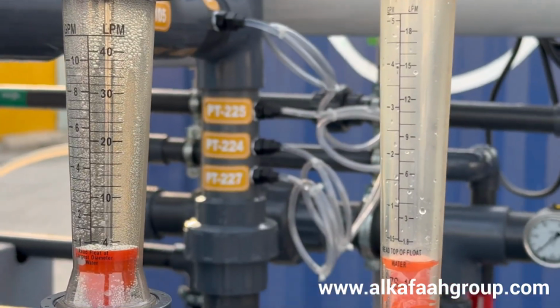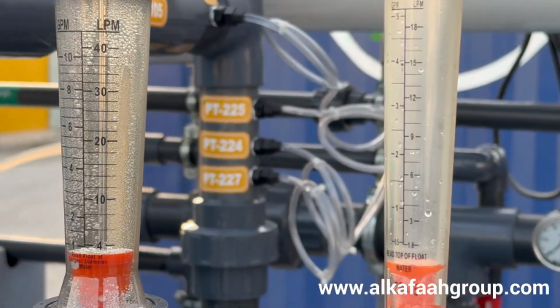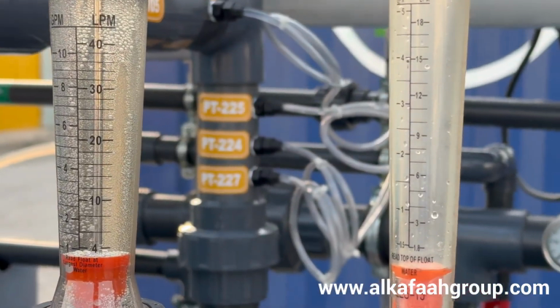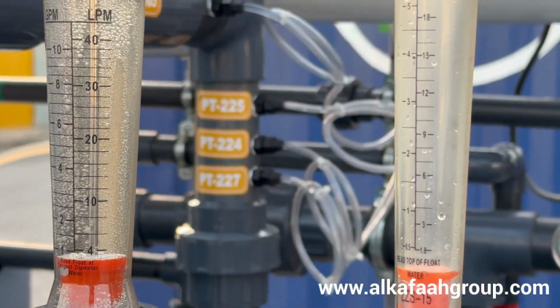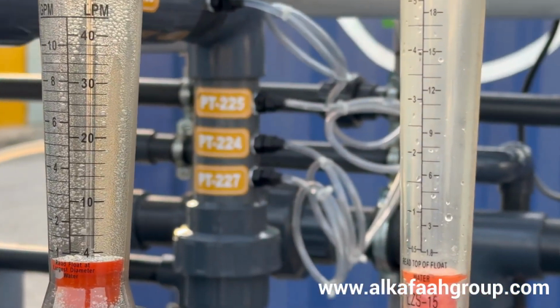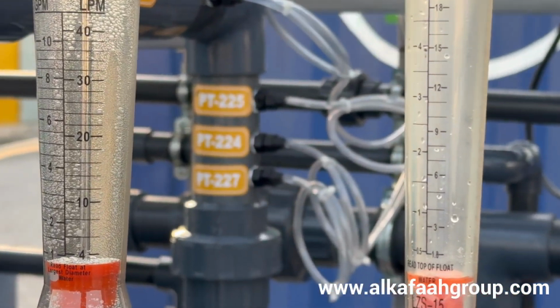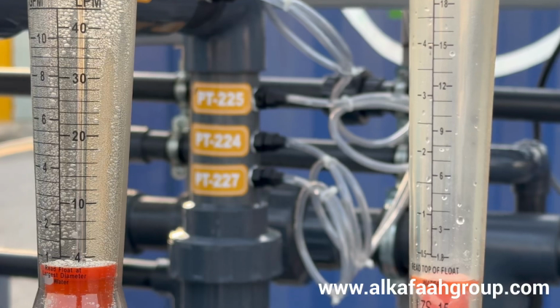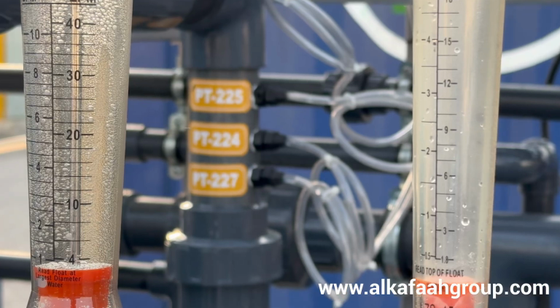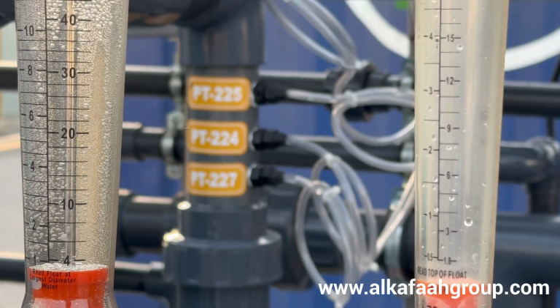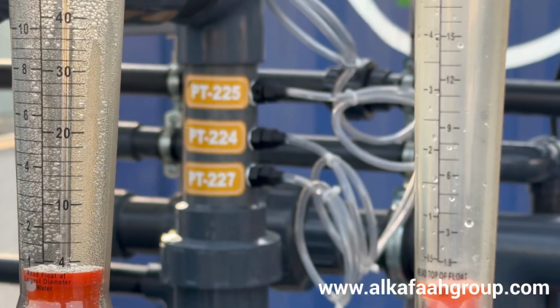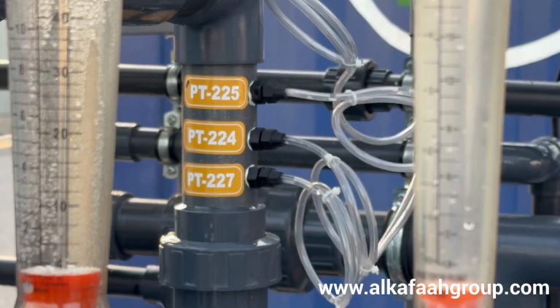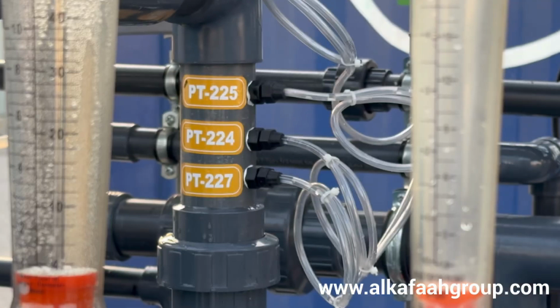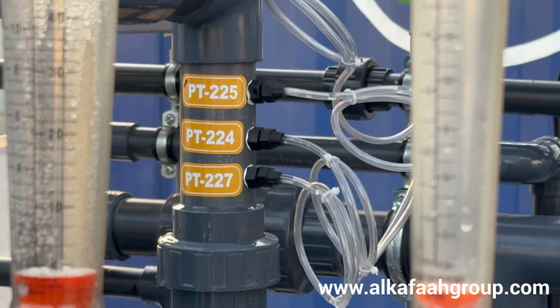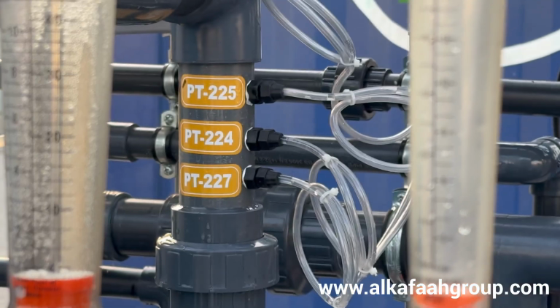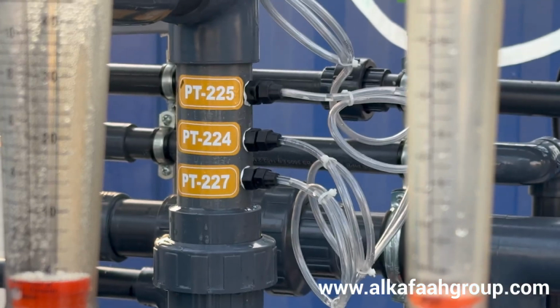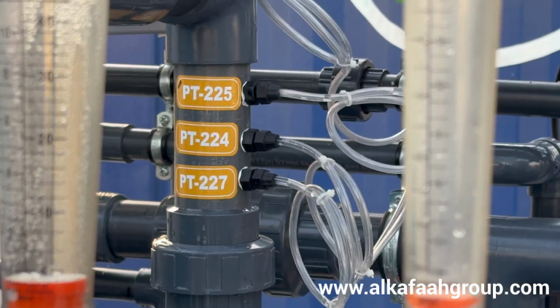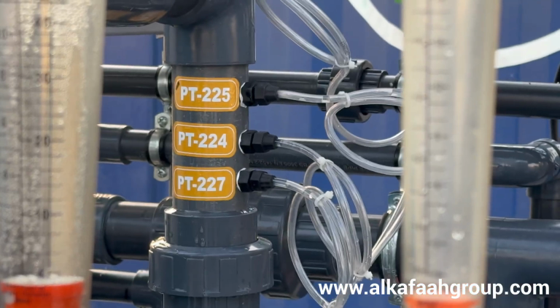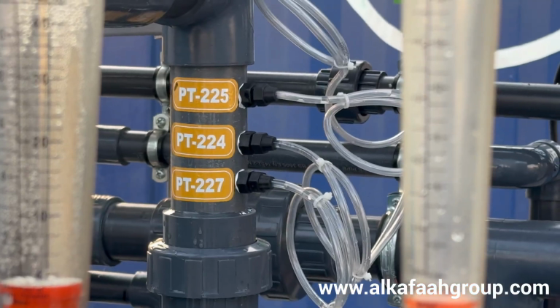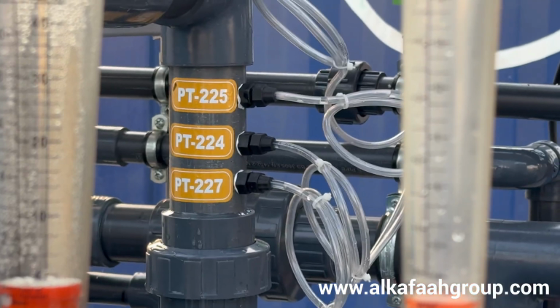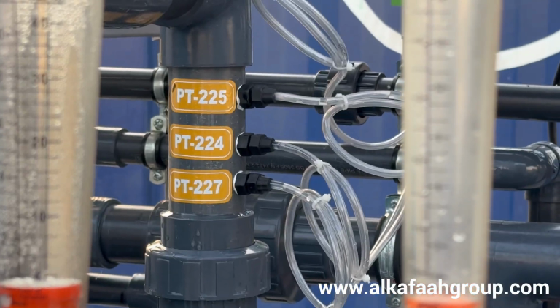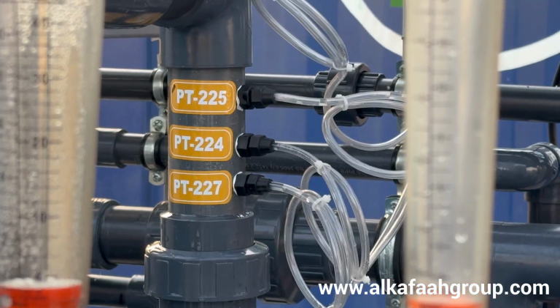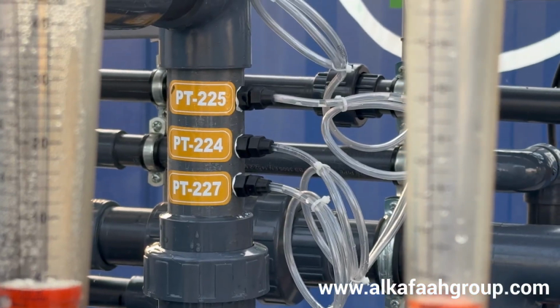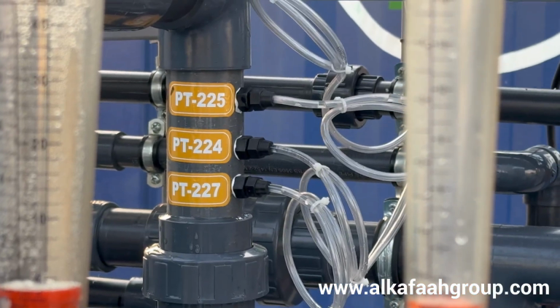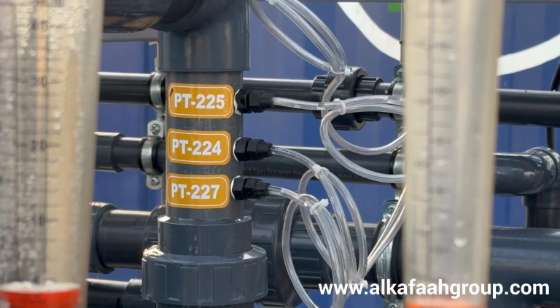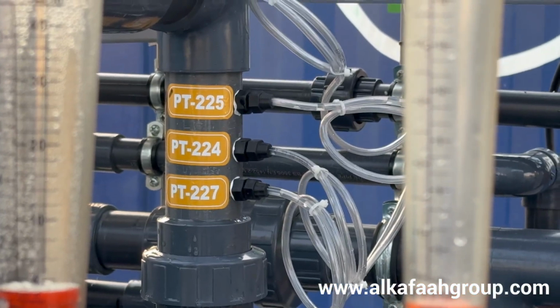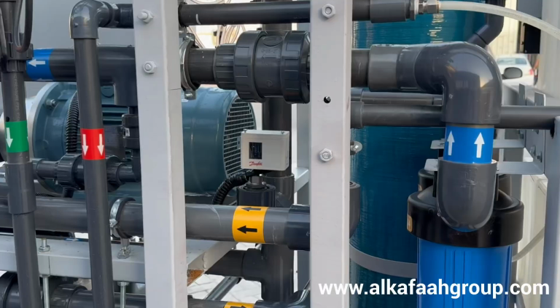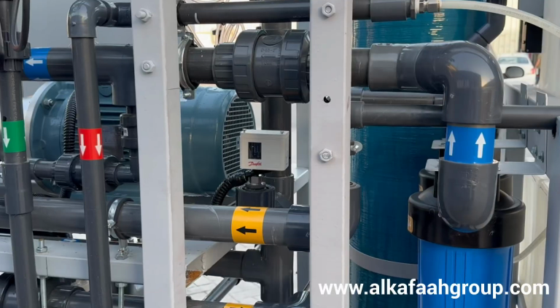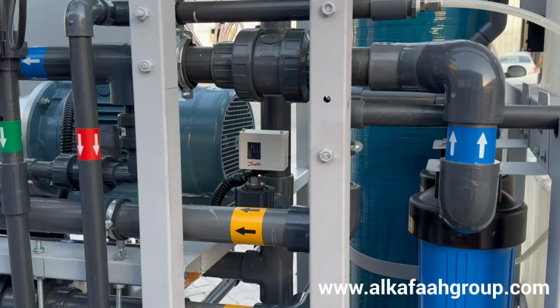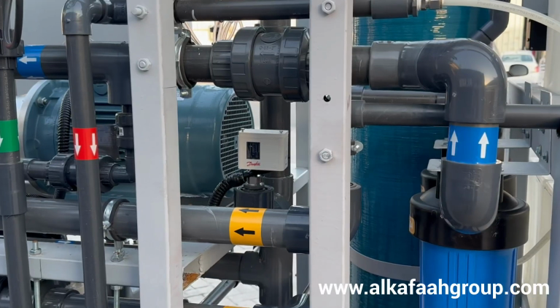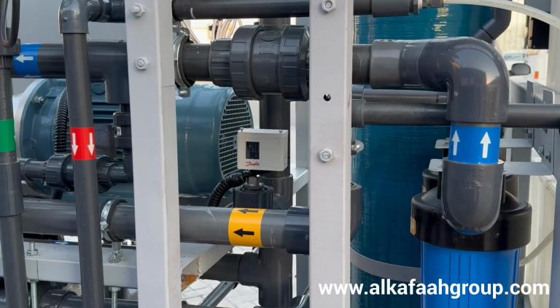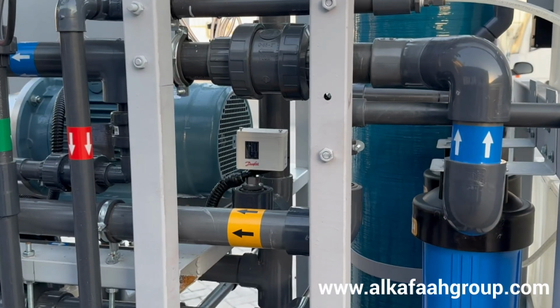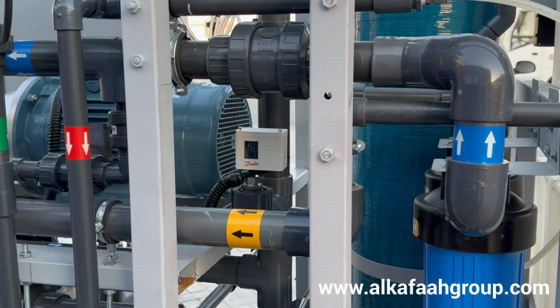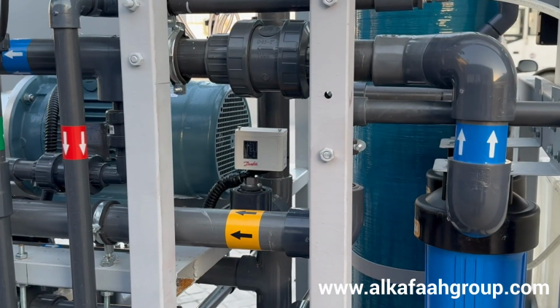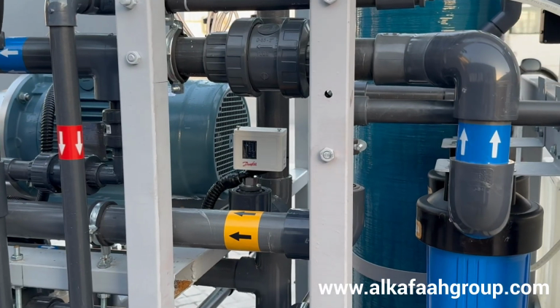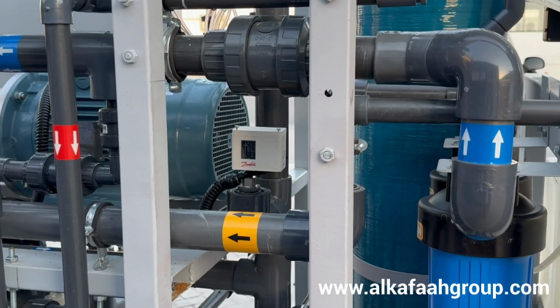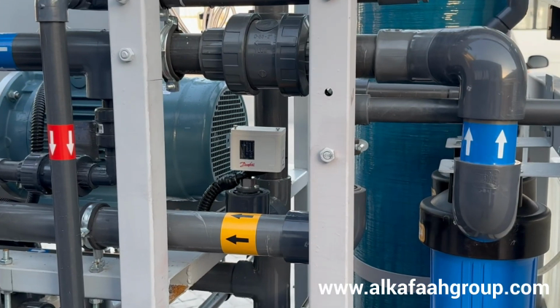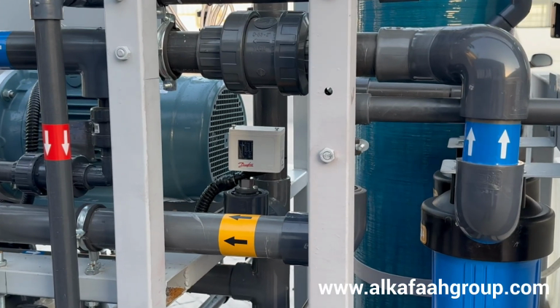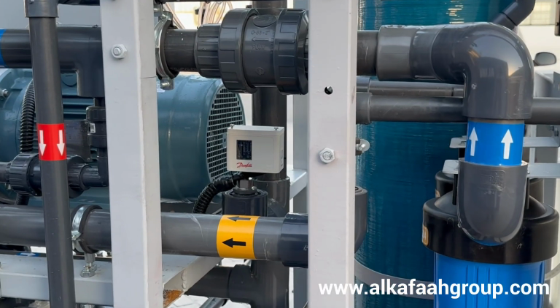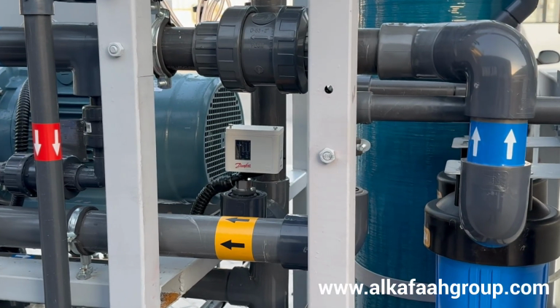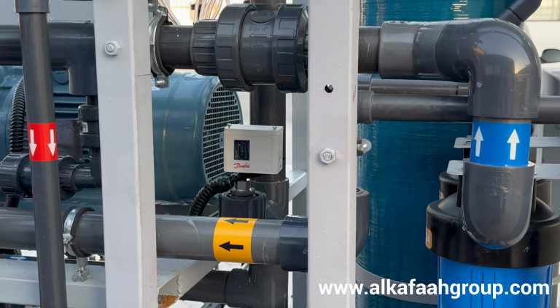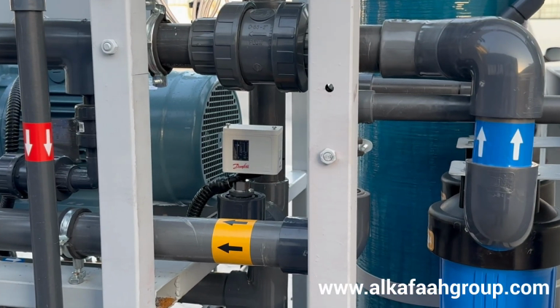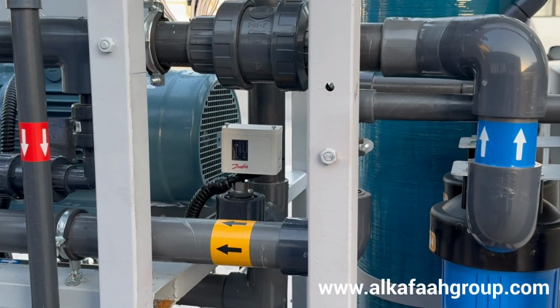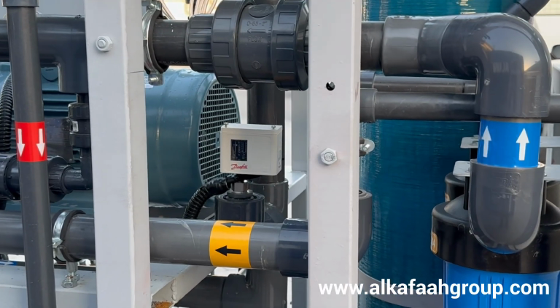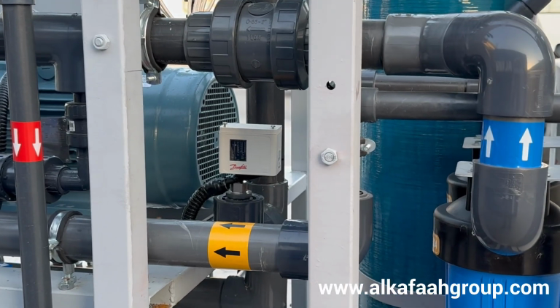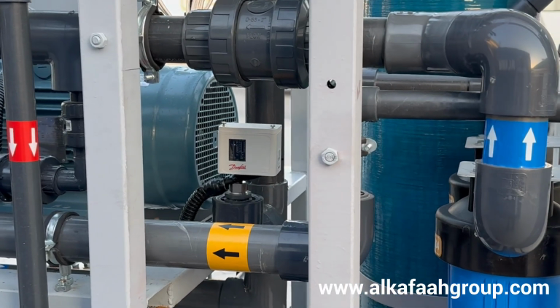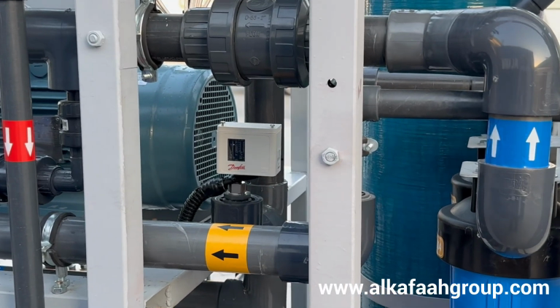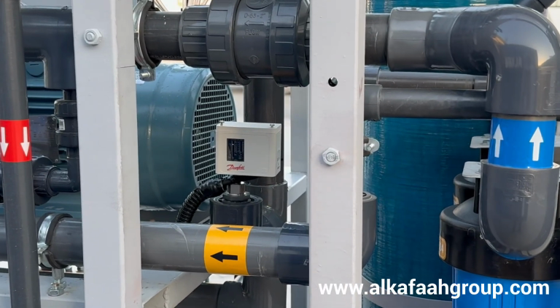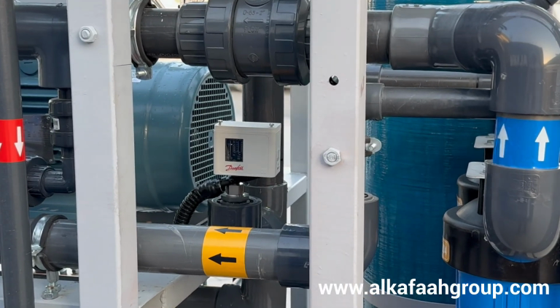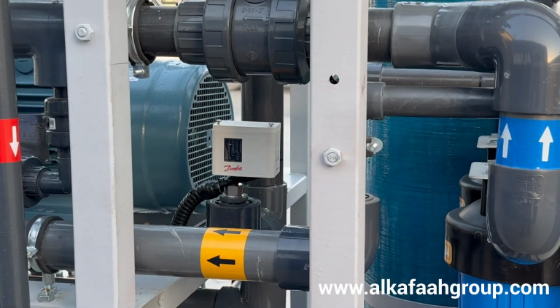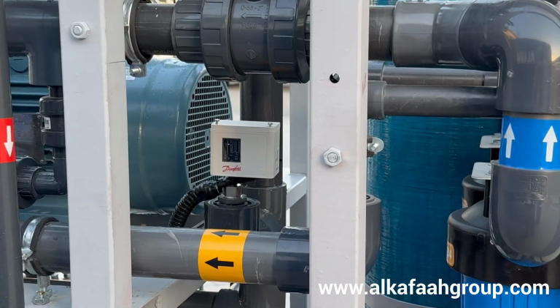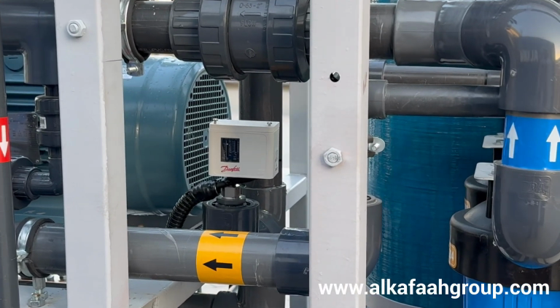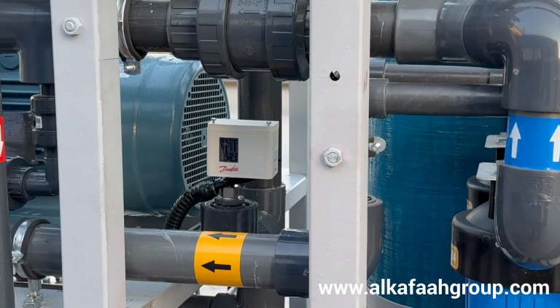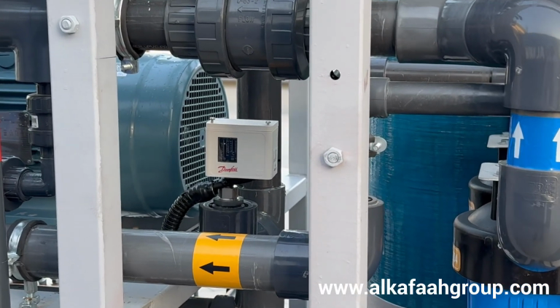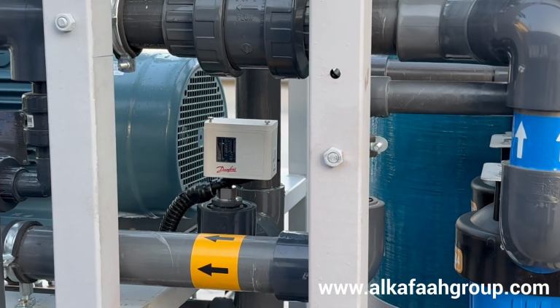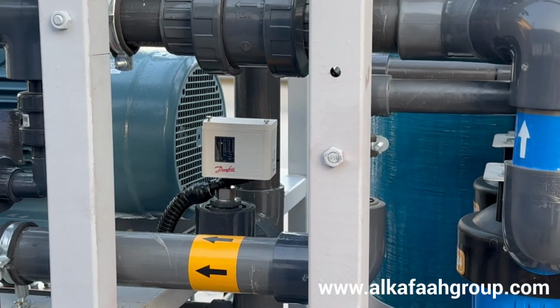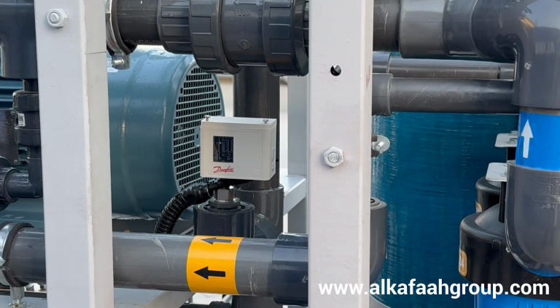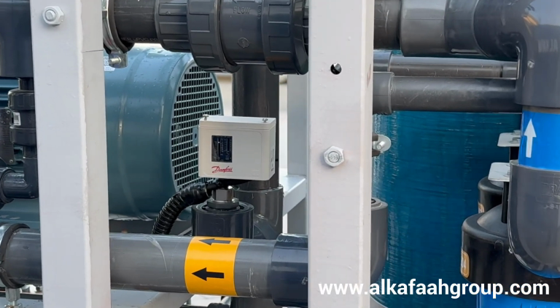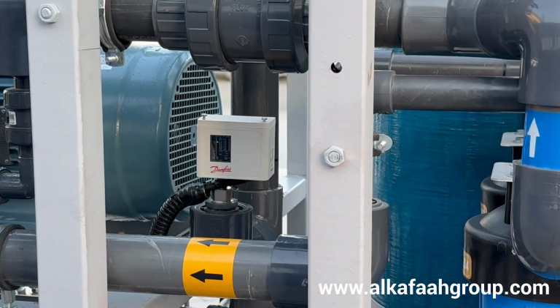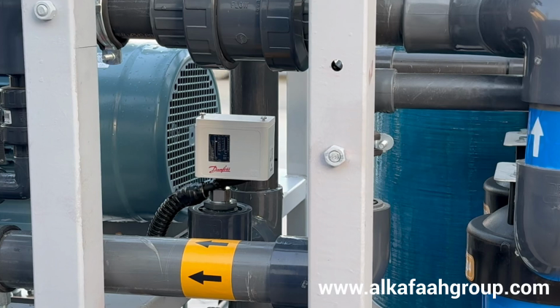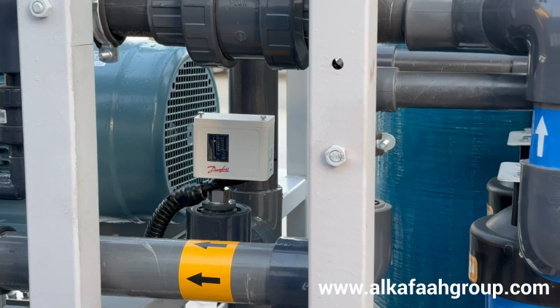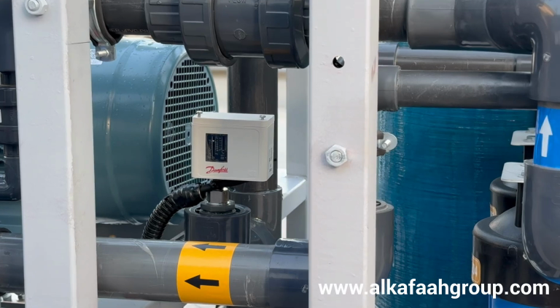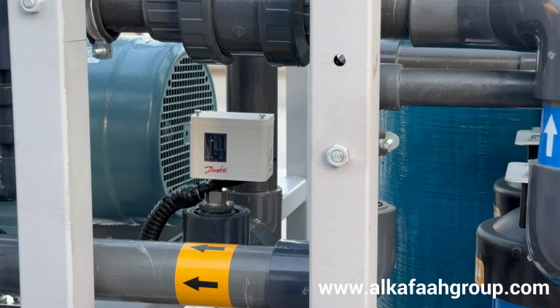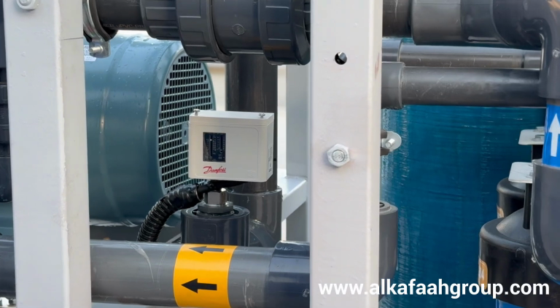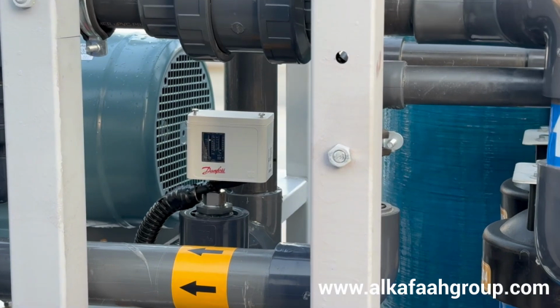An intelligent design ensures easy access to all equipment and devices to facilitate easy maintenance.